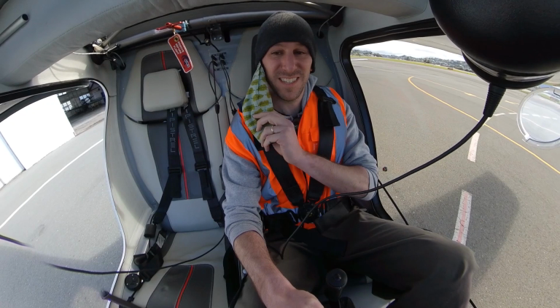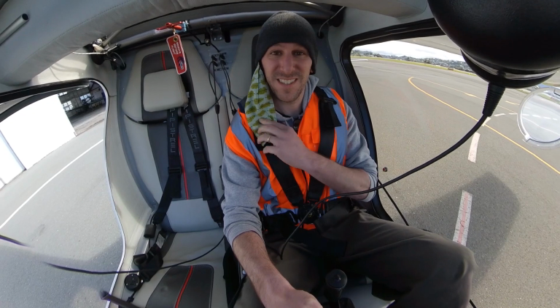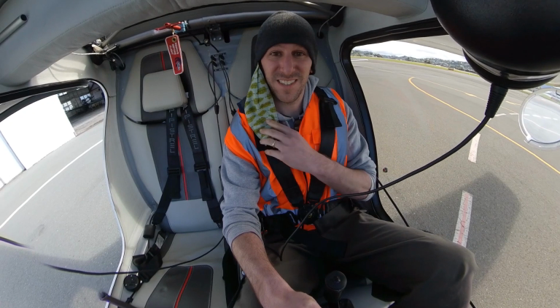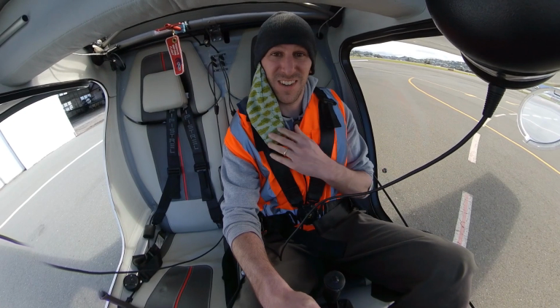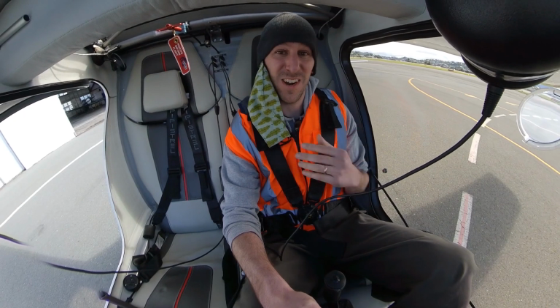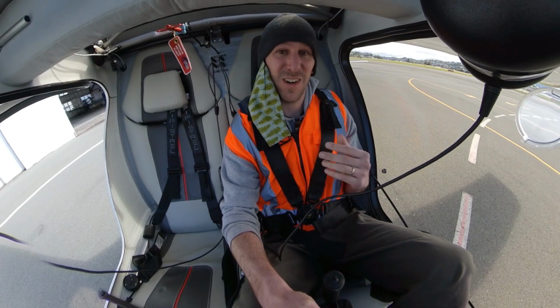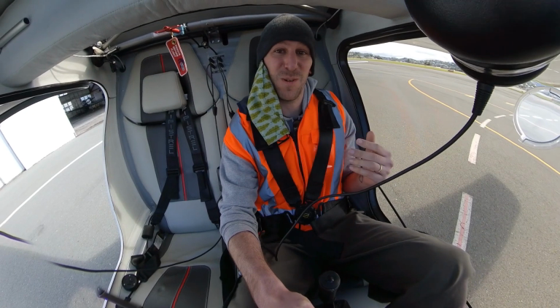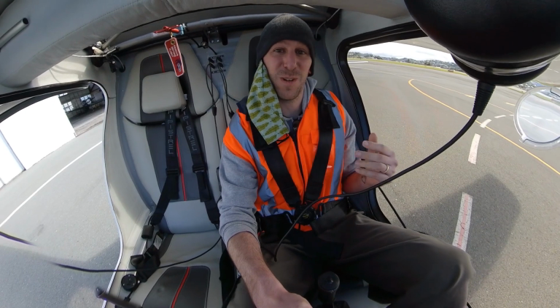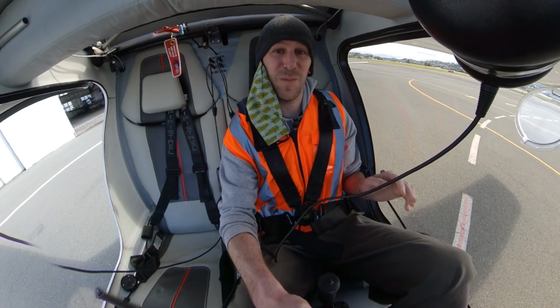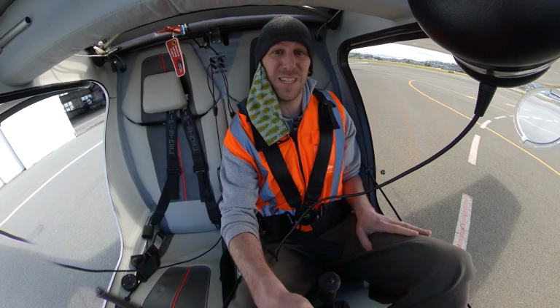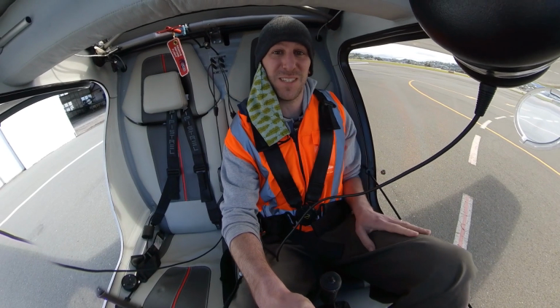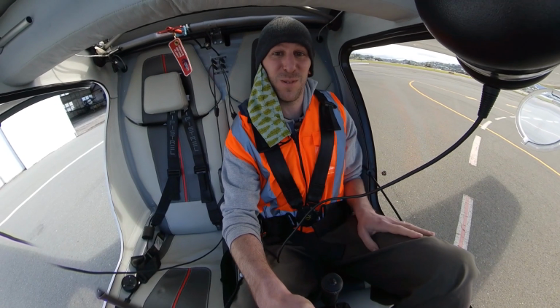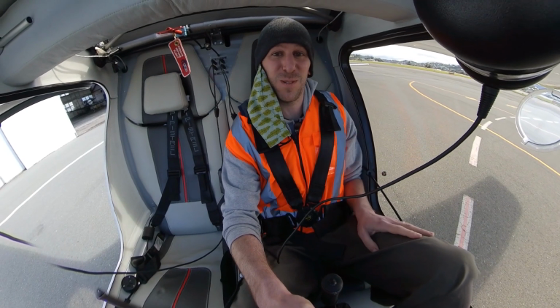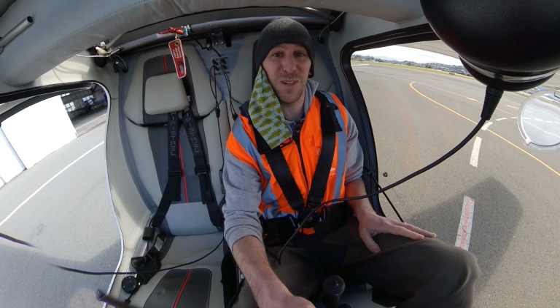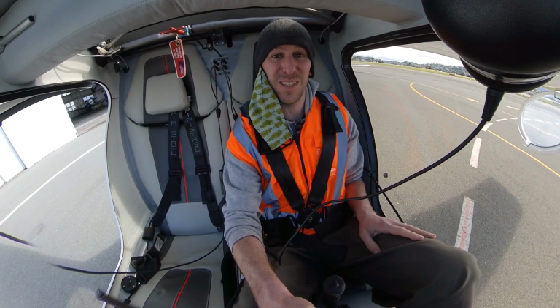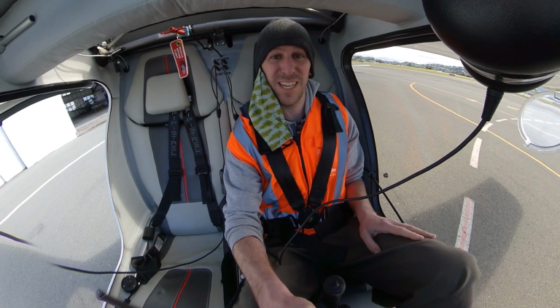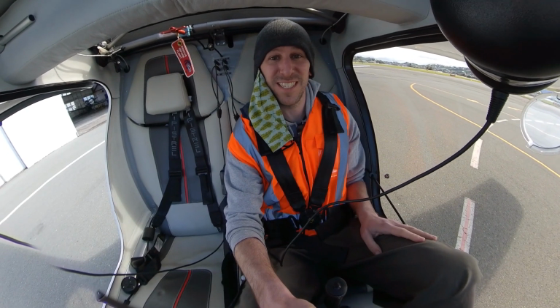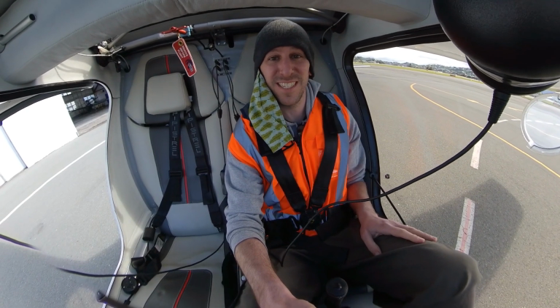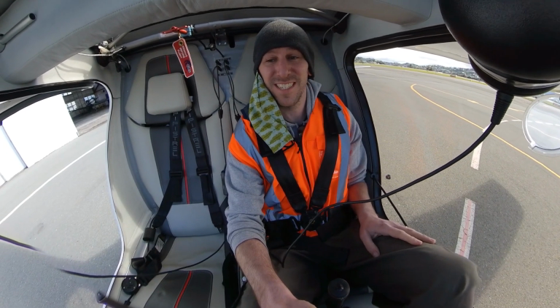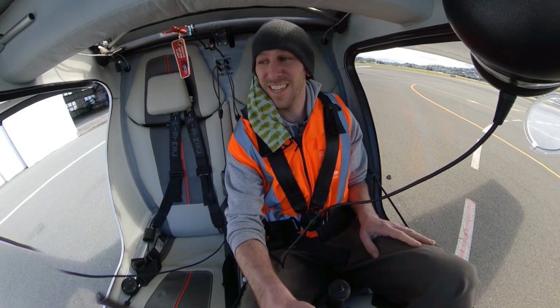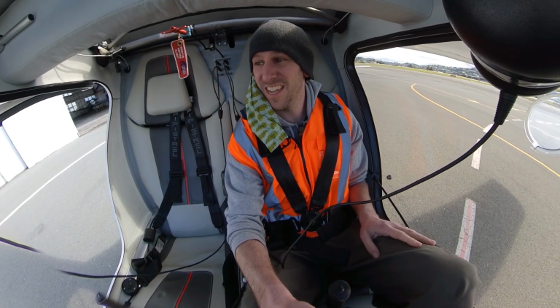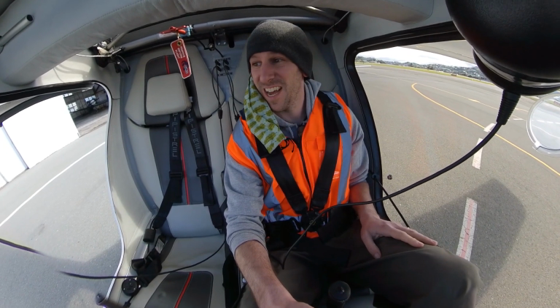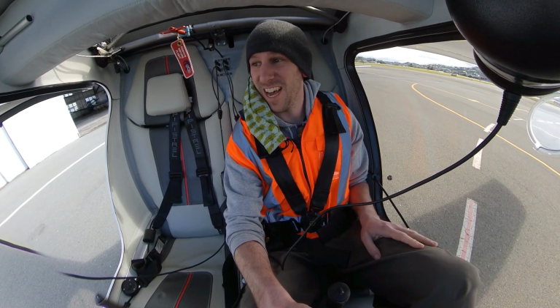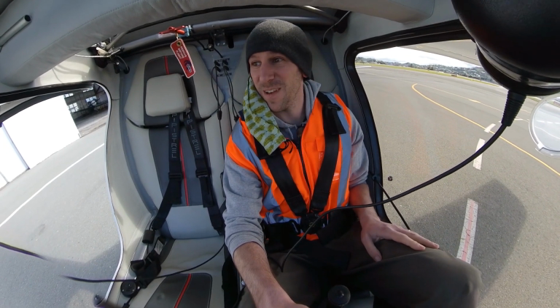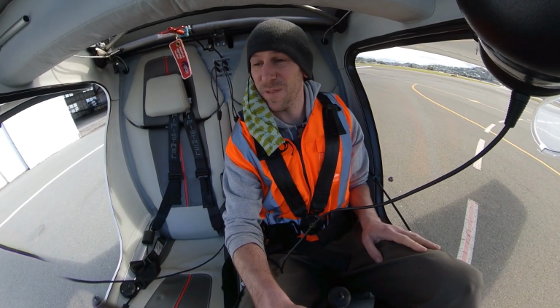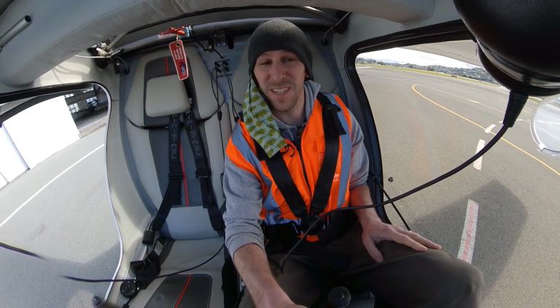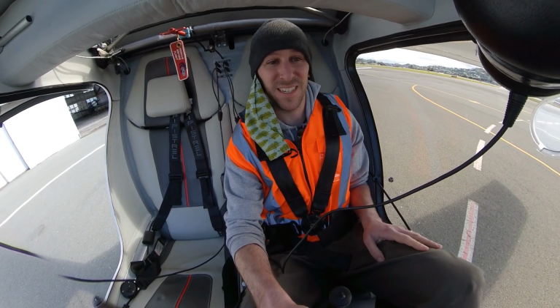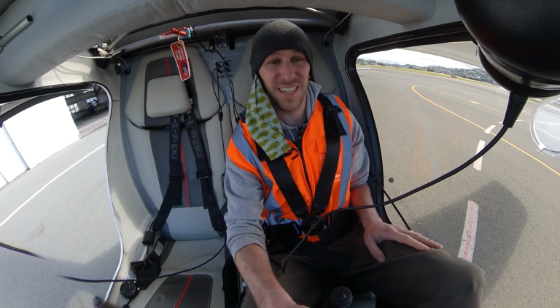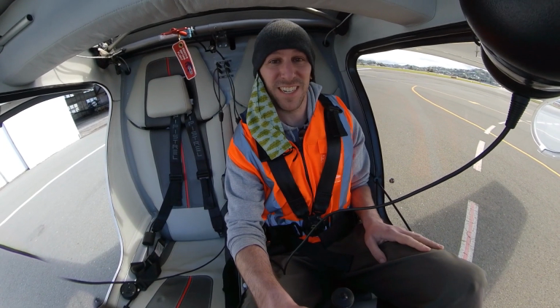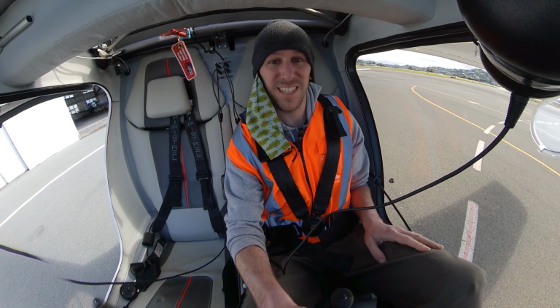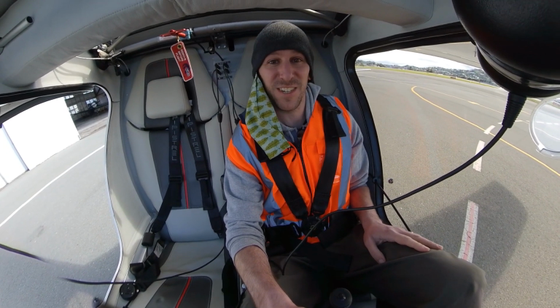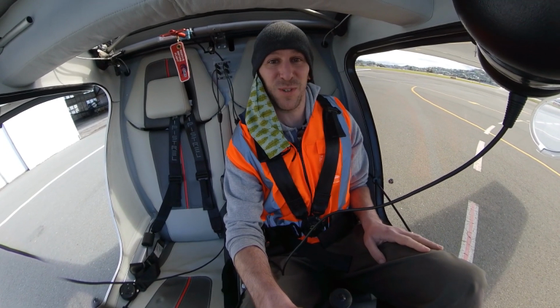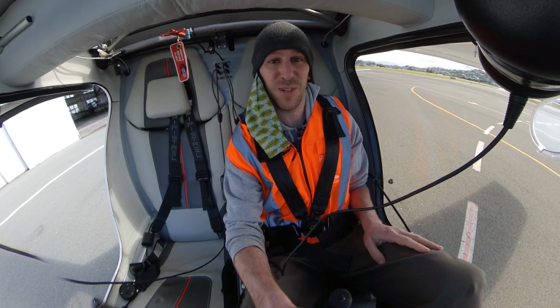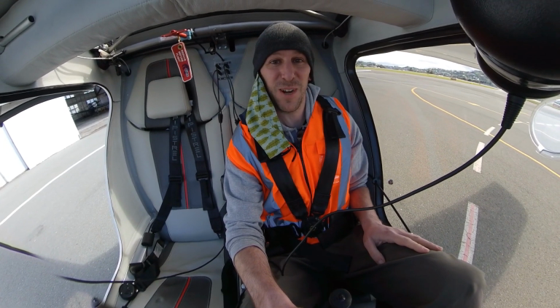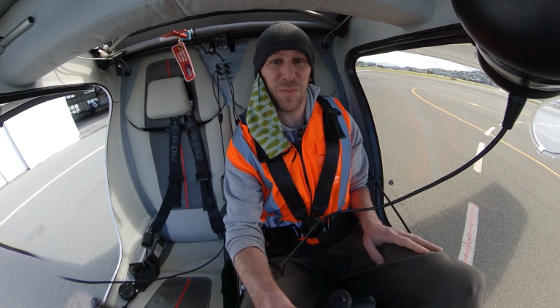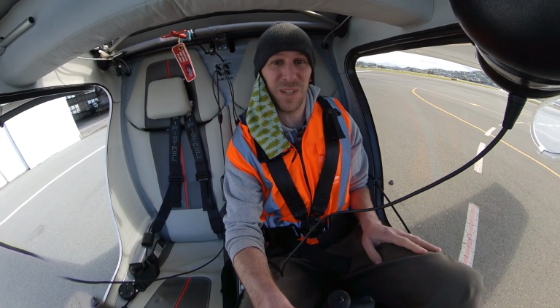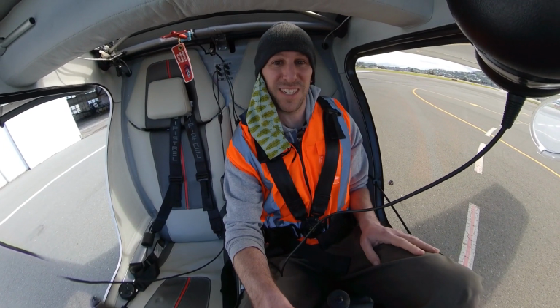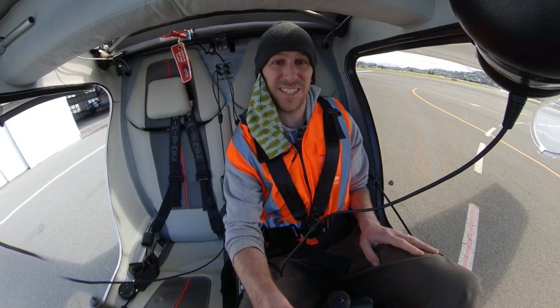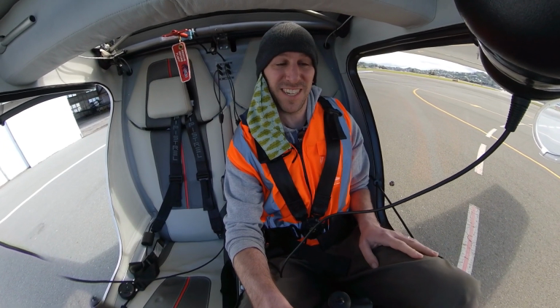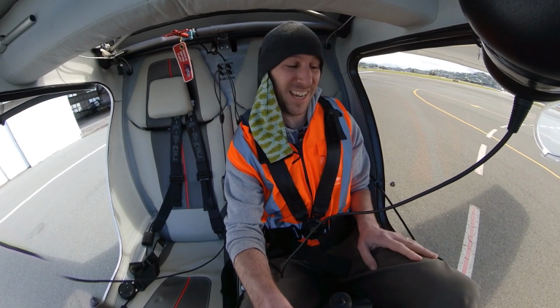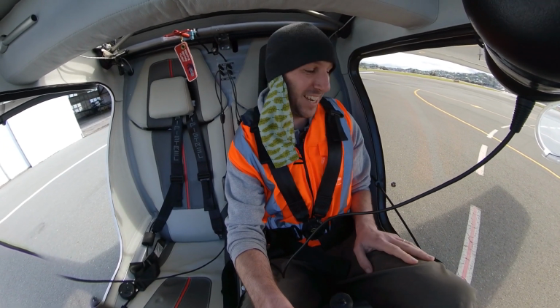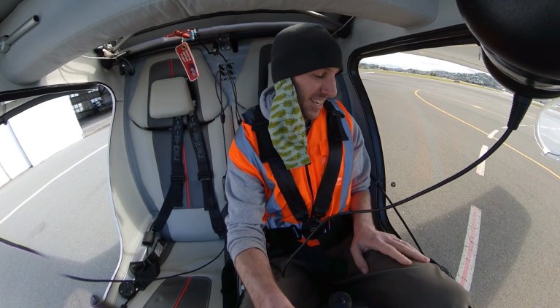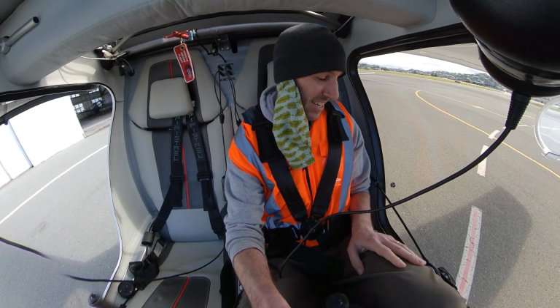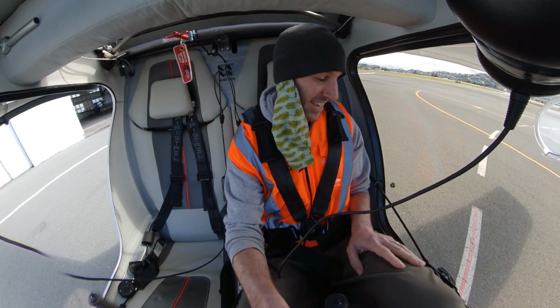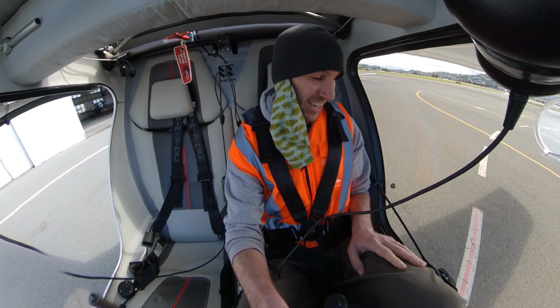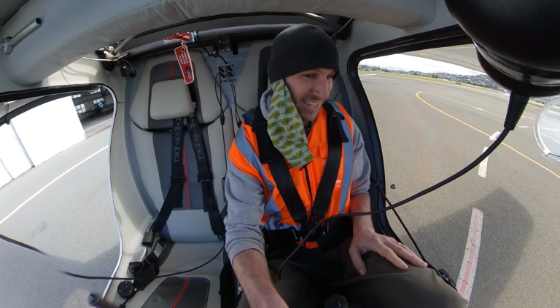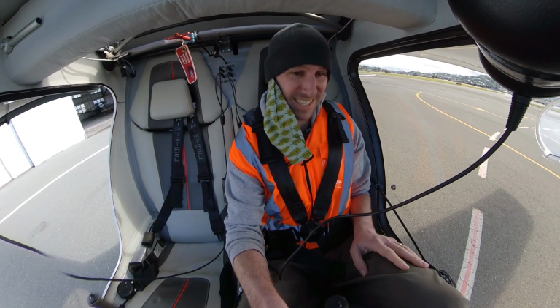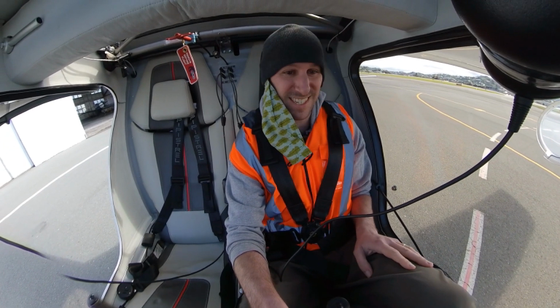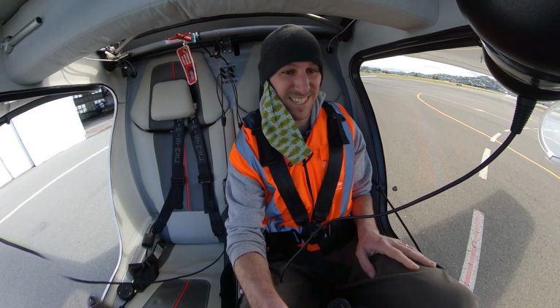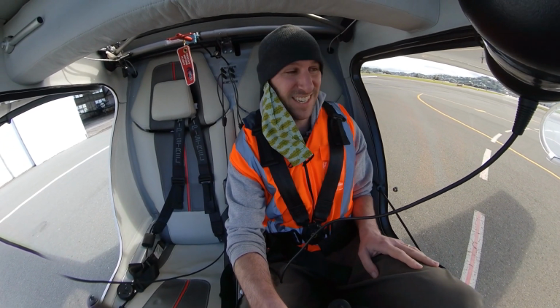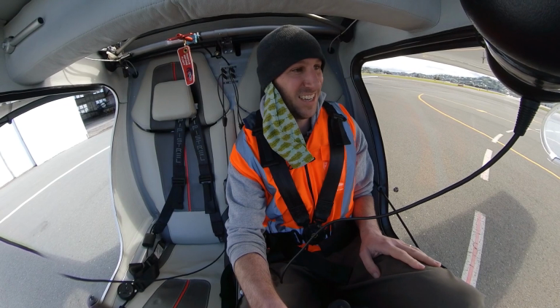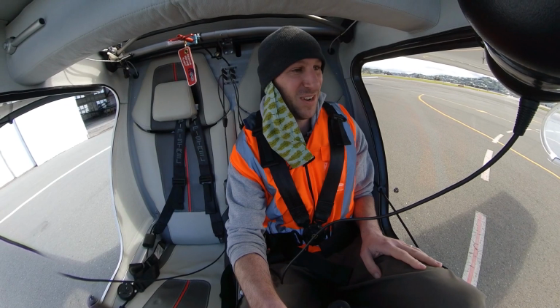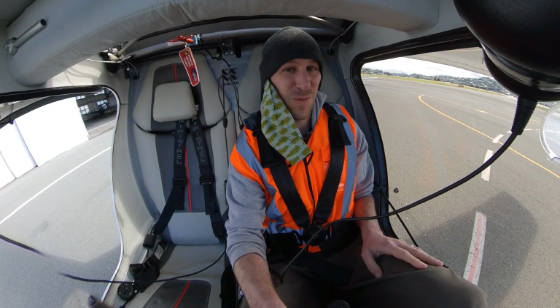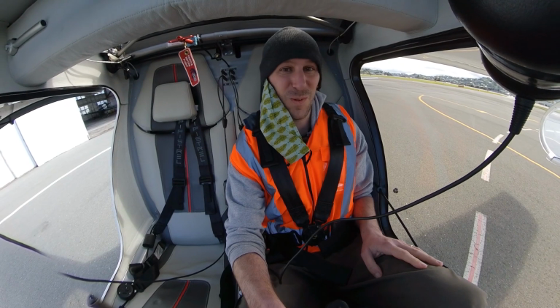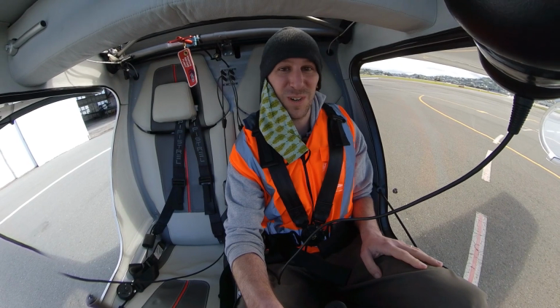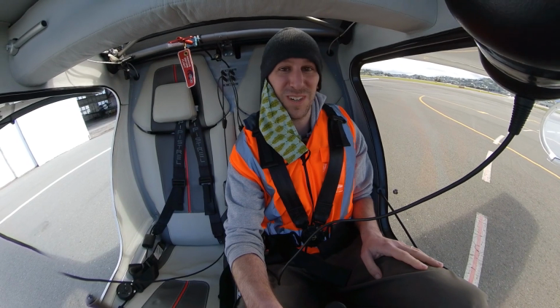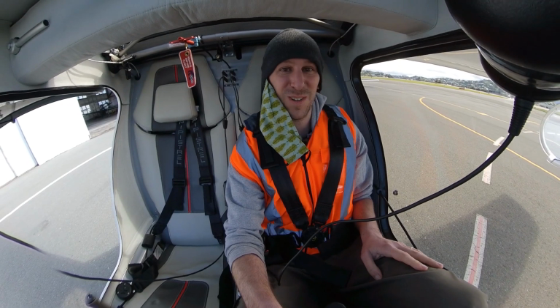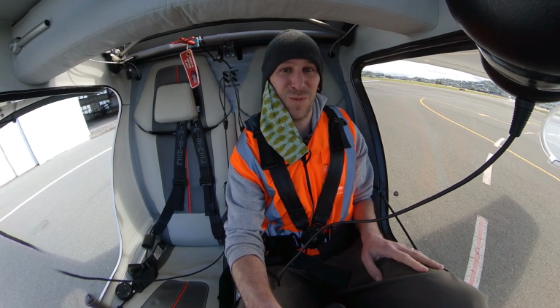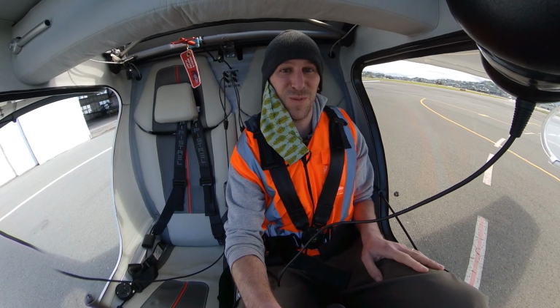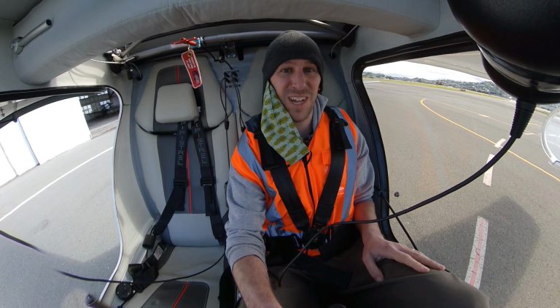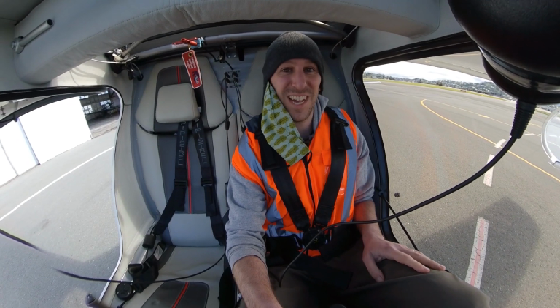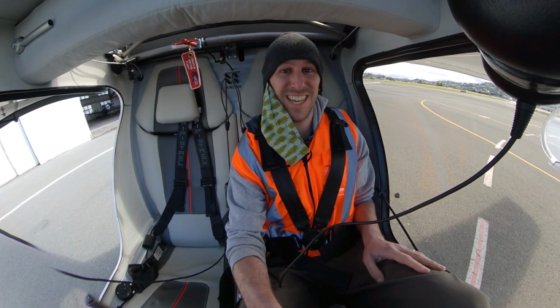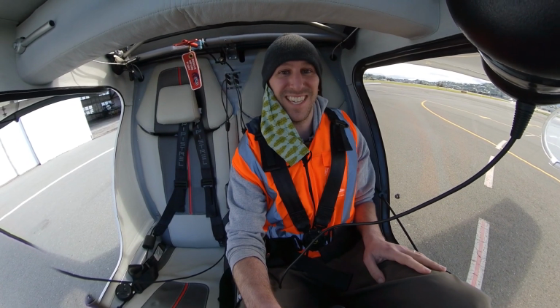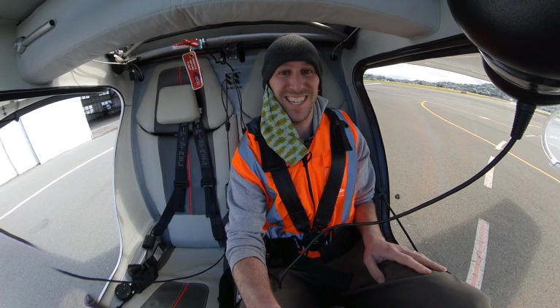All right, welcome back to New Zealand. I'm in an electric airplane today and we're gonna go fly it.